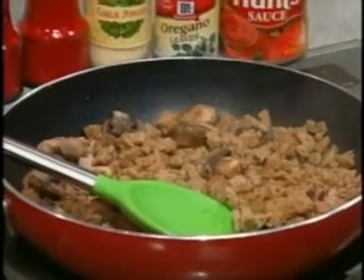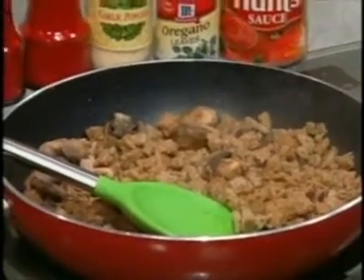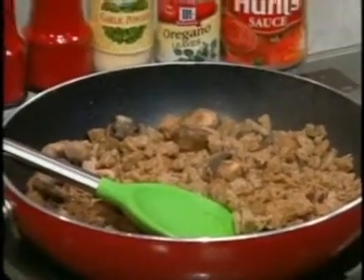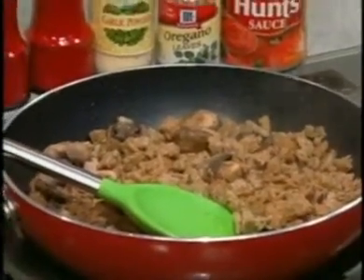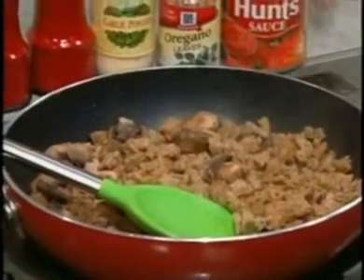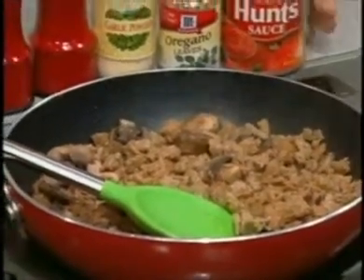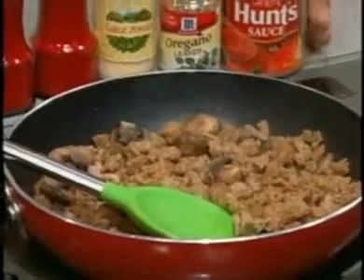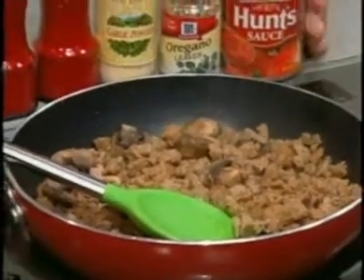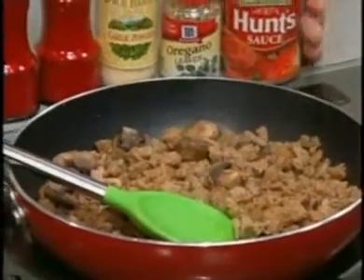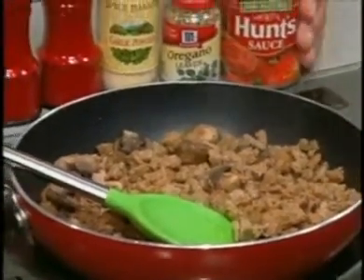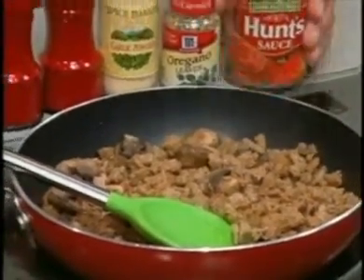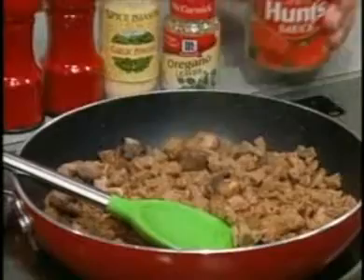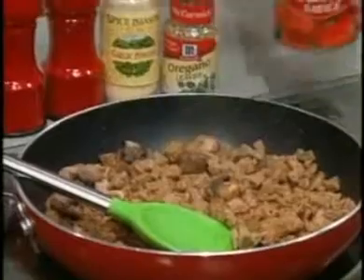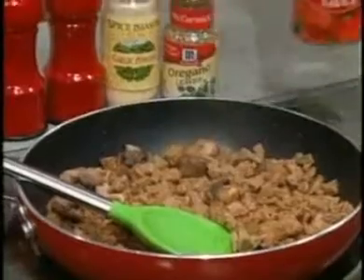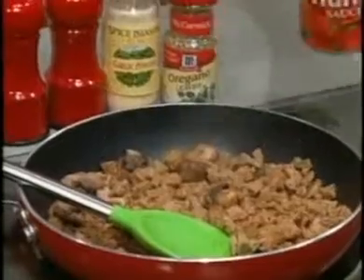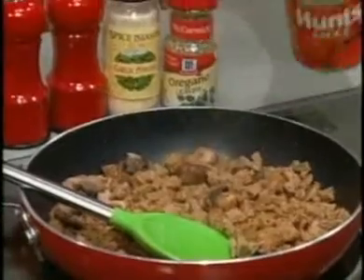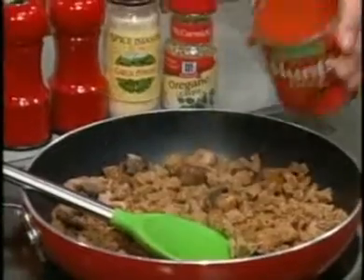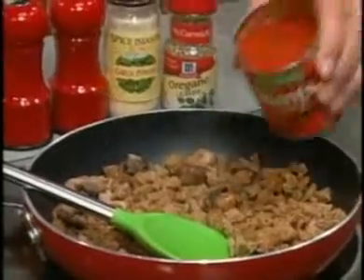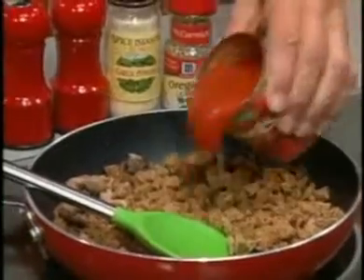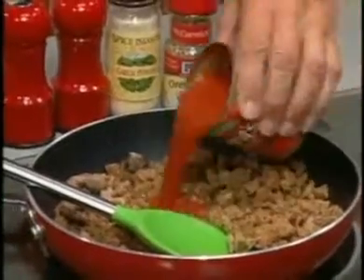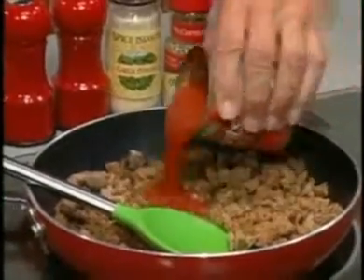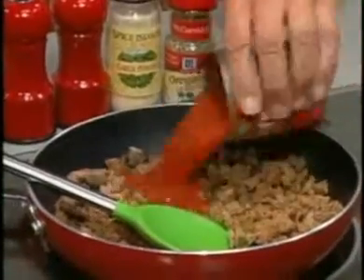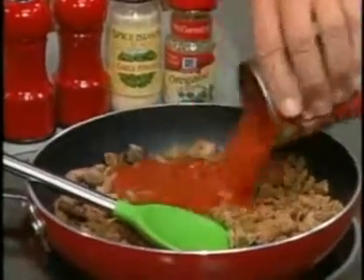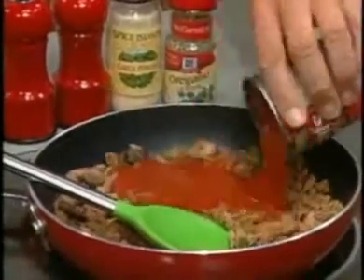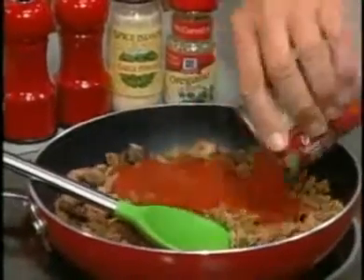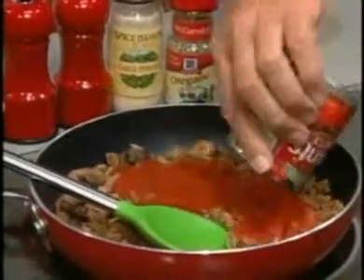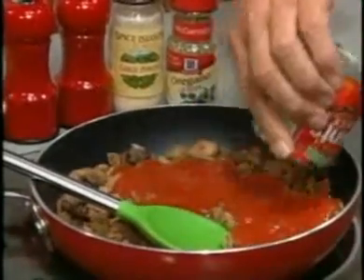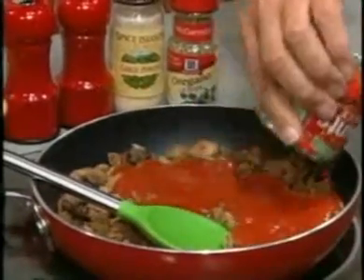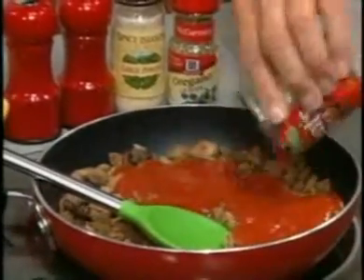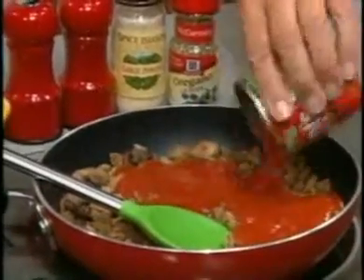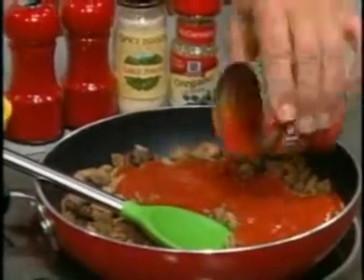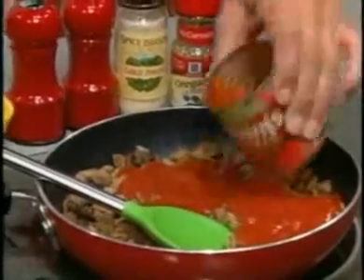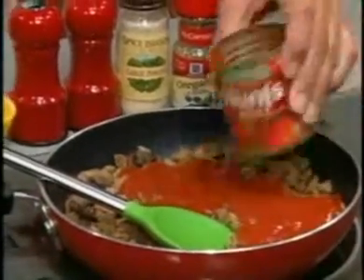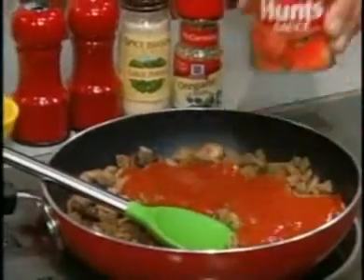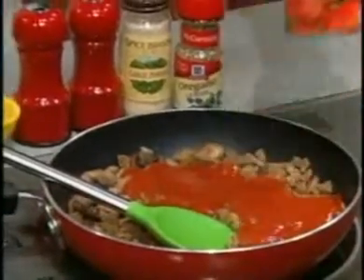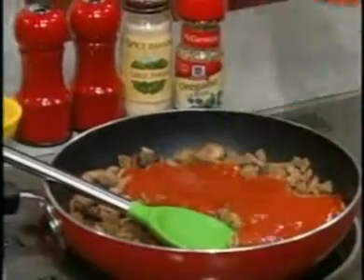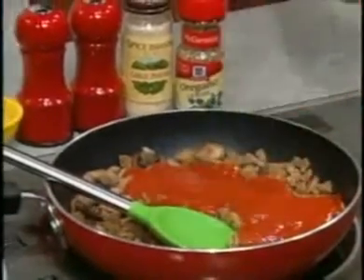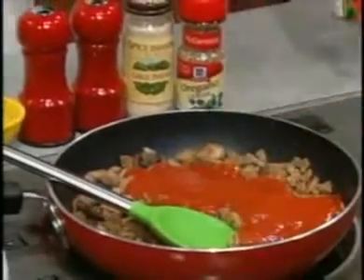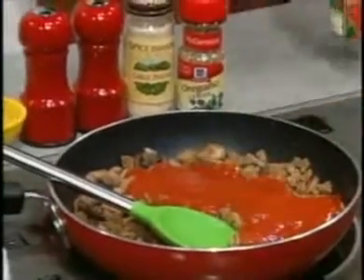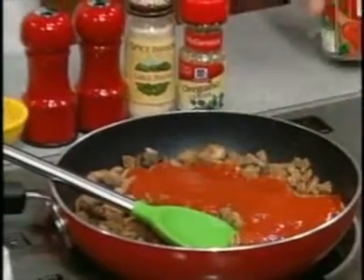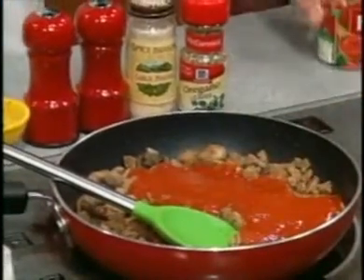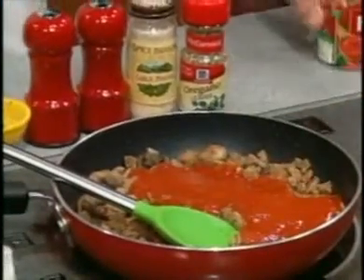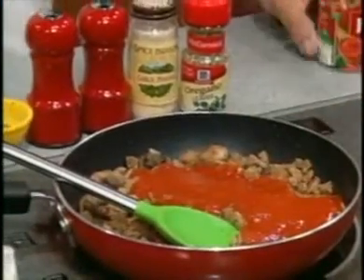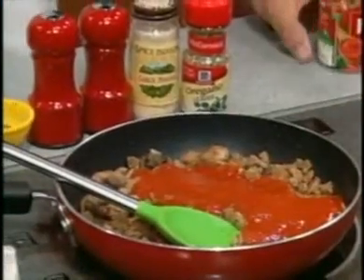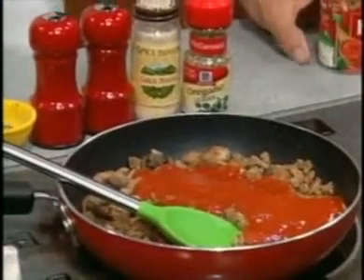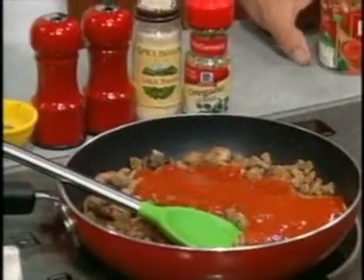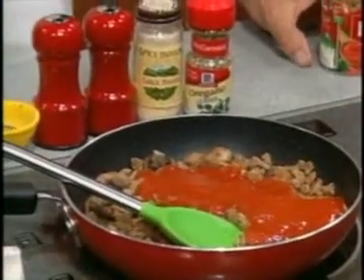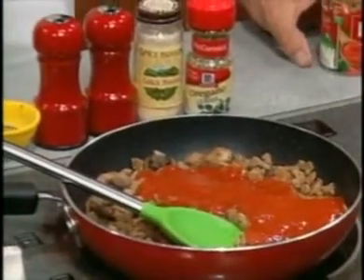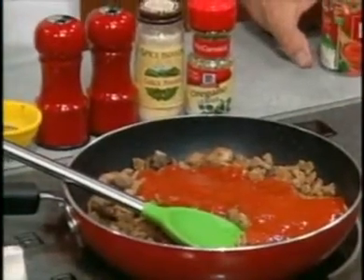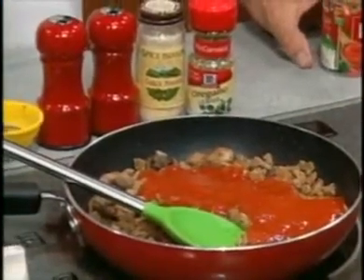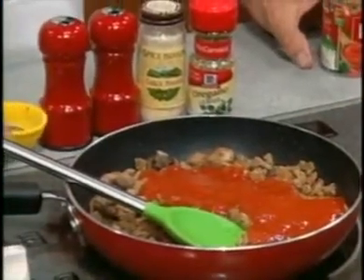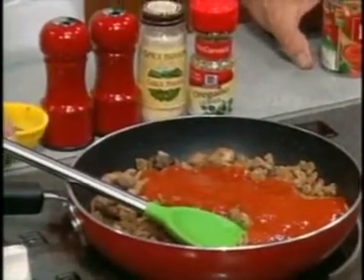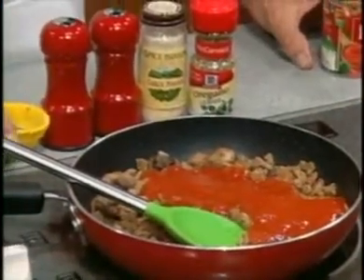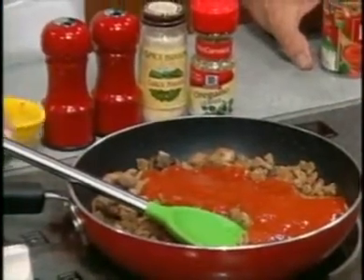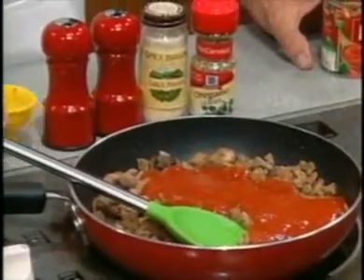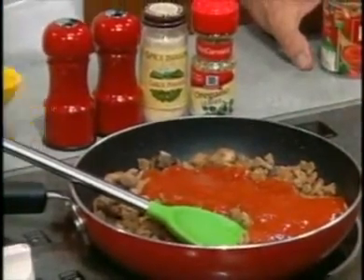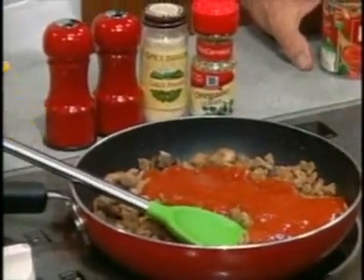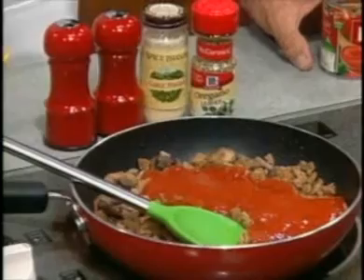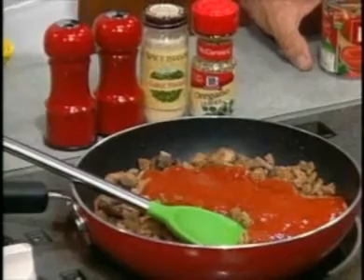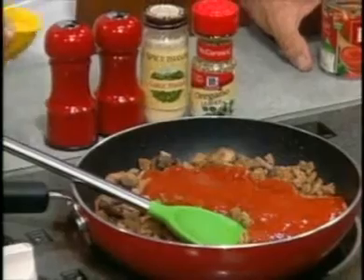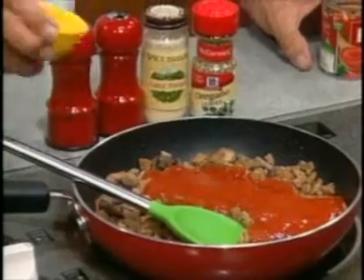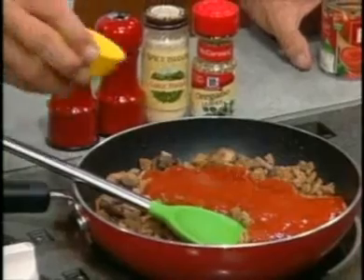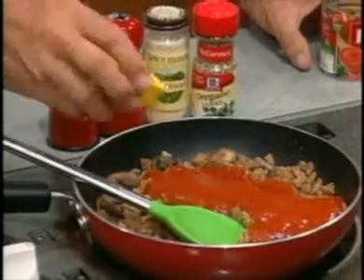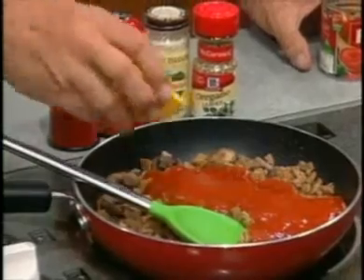You stir in a can of tomato sauce and some oregano, garlic powder, salt, and pepper.